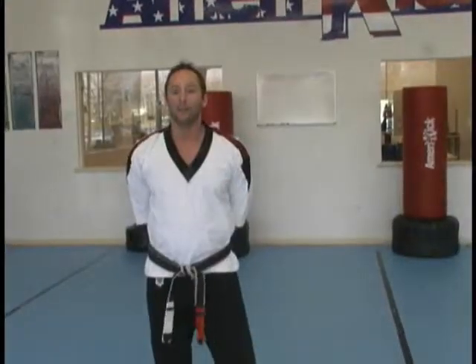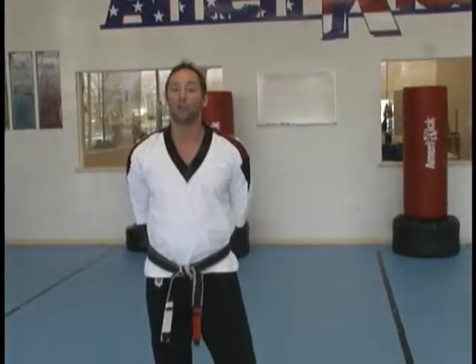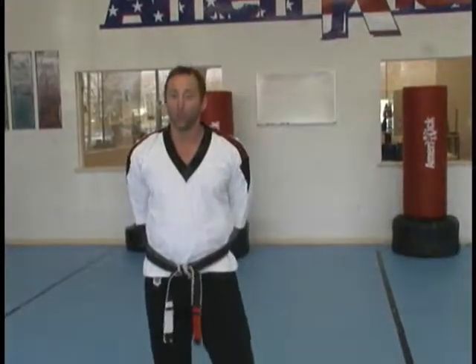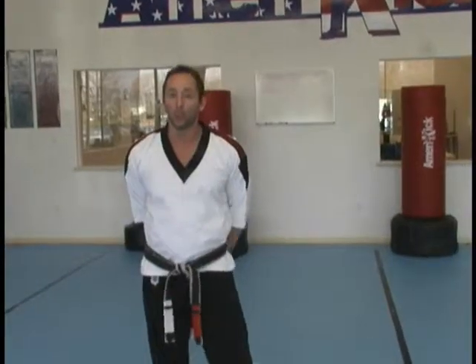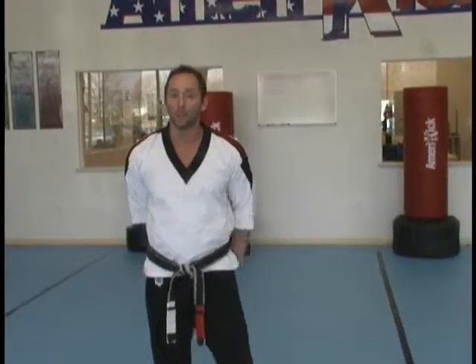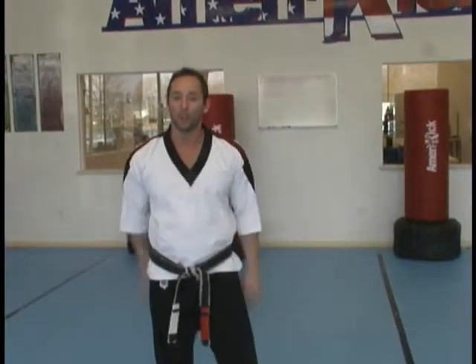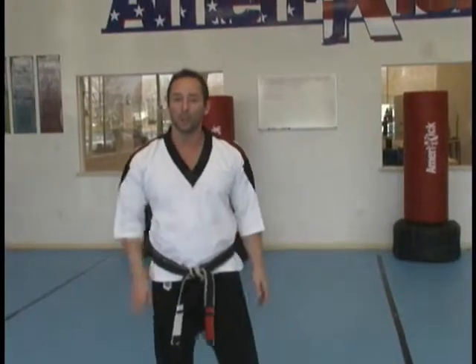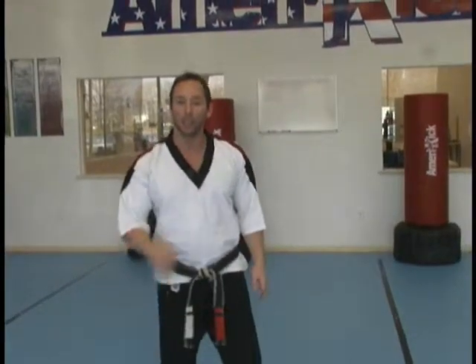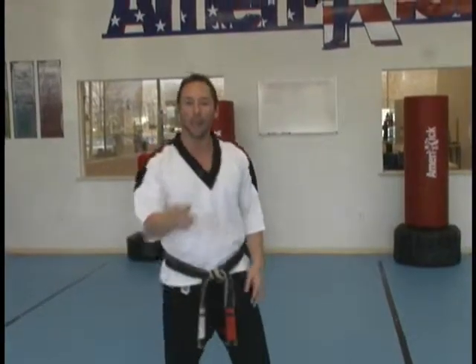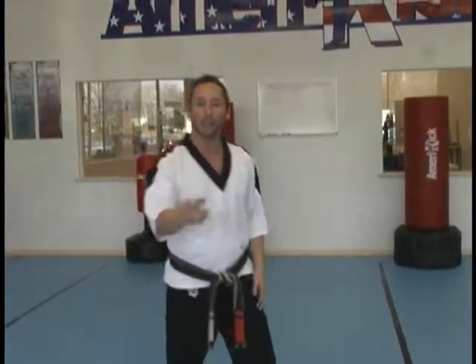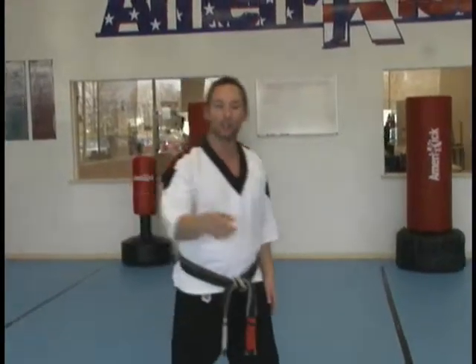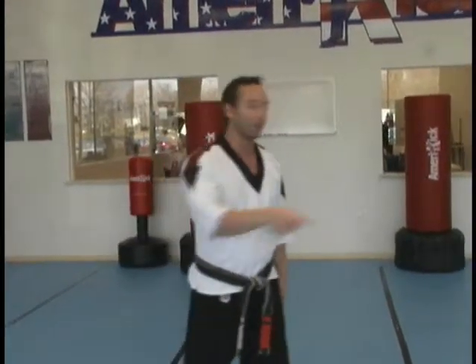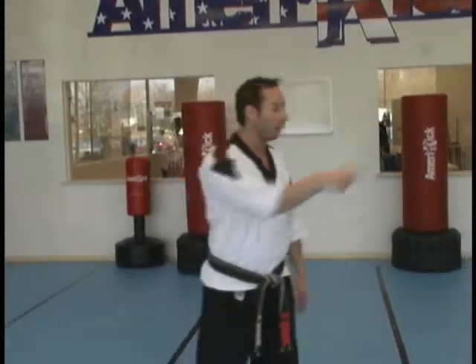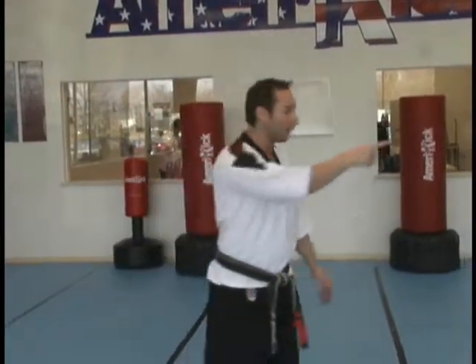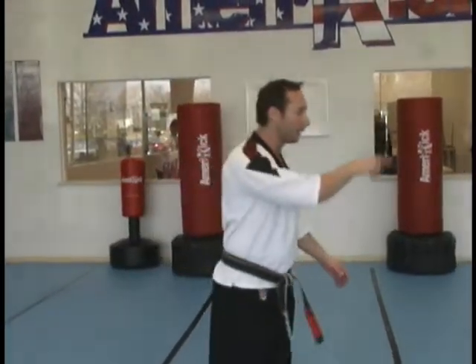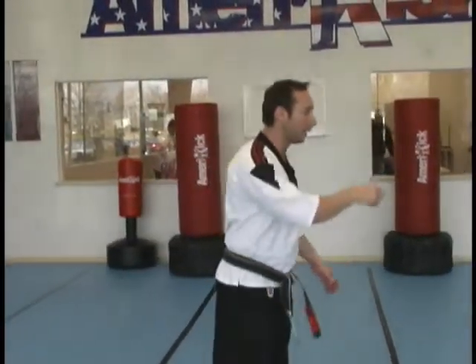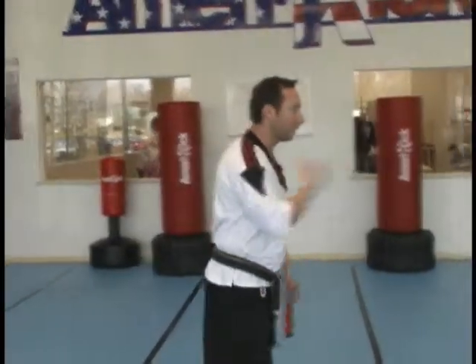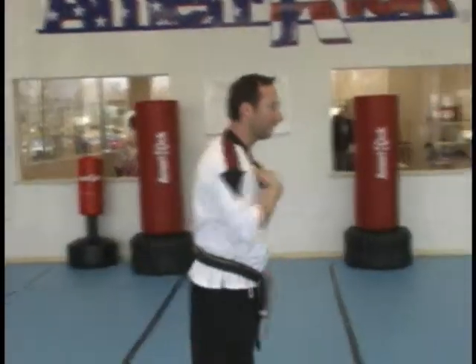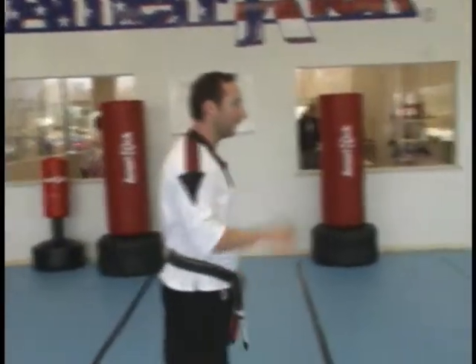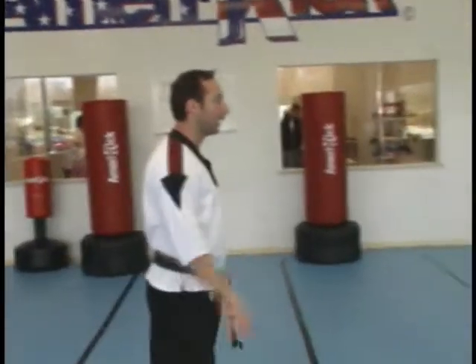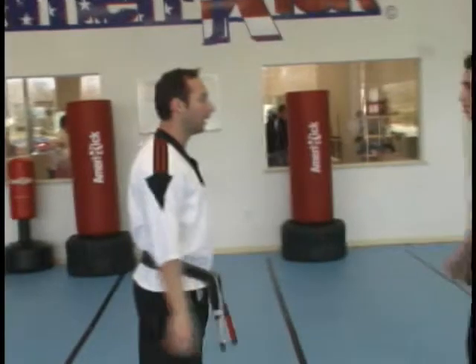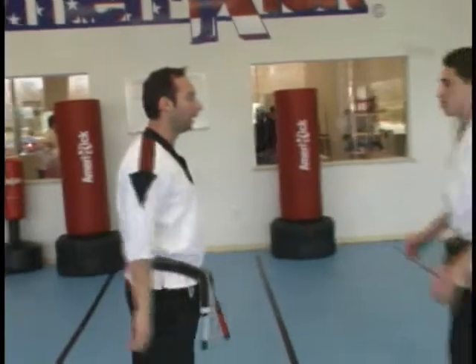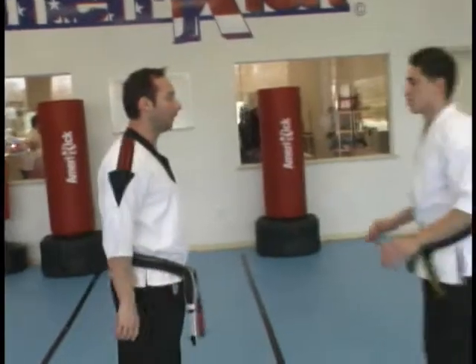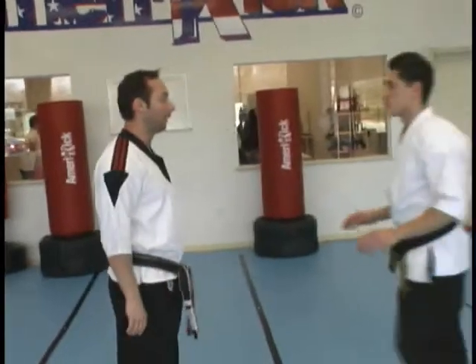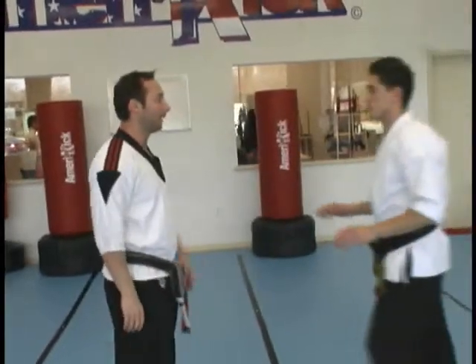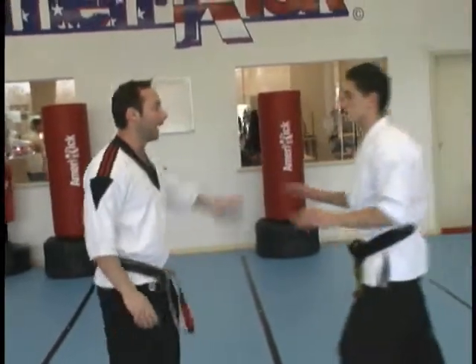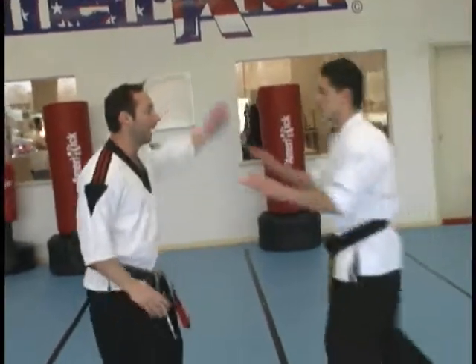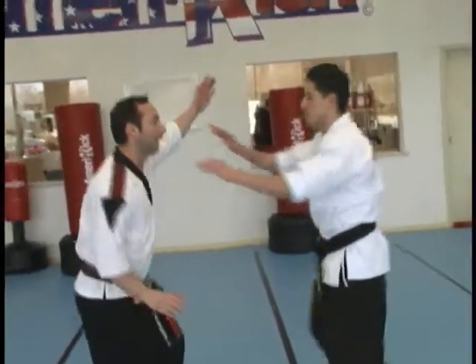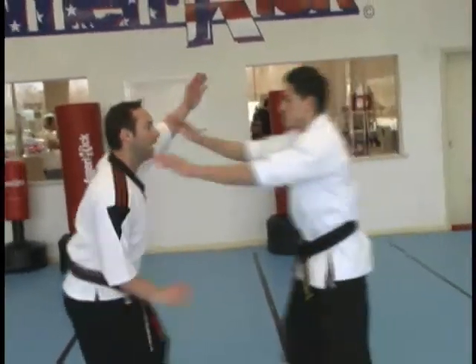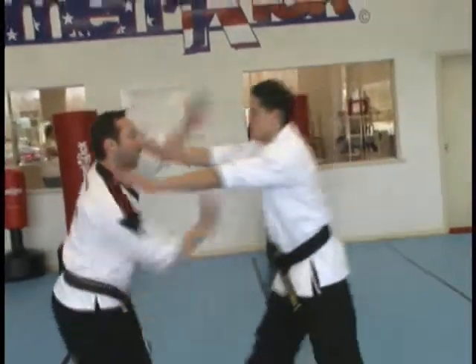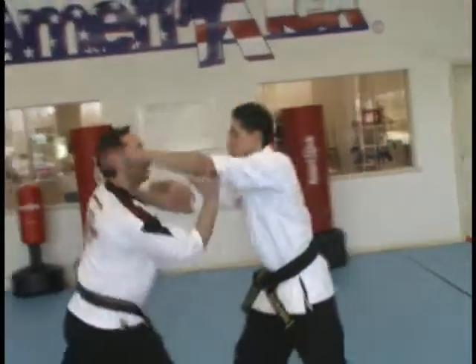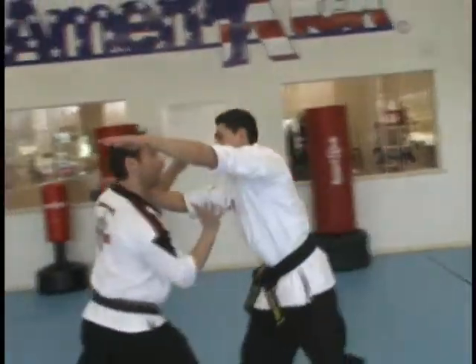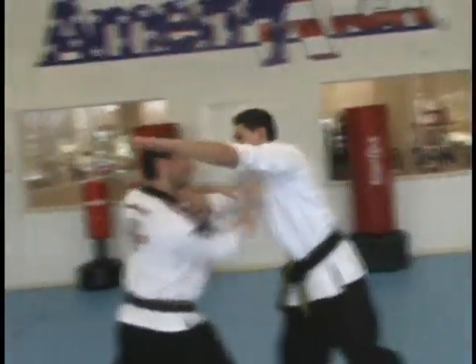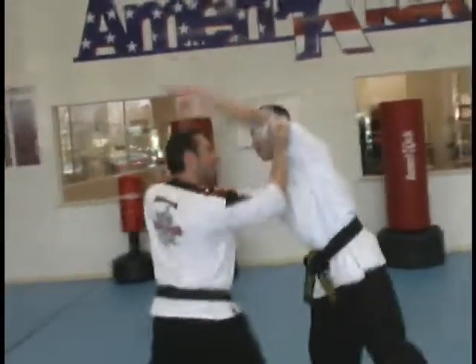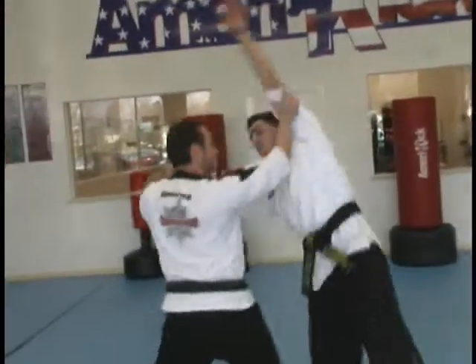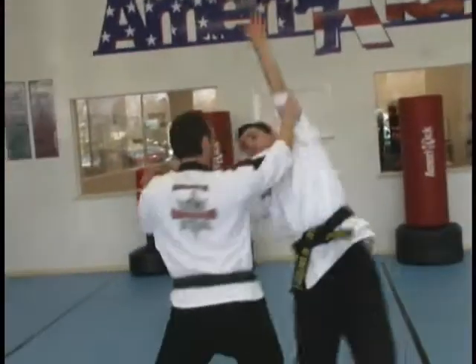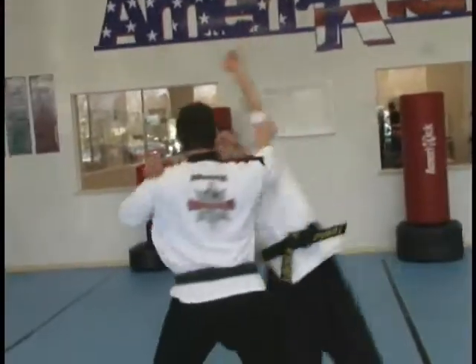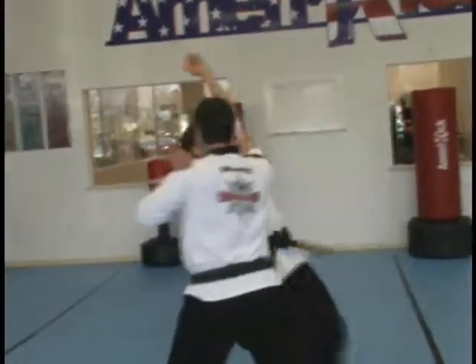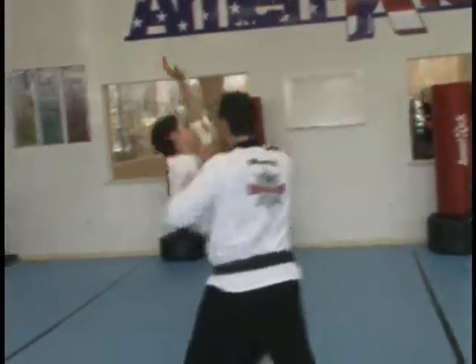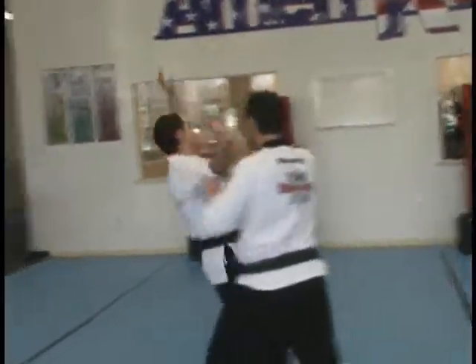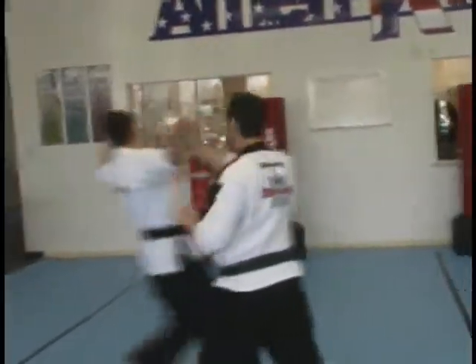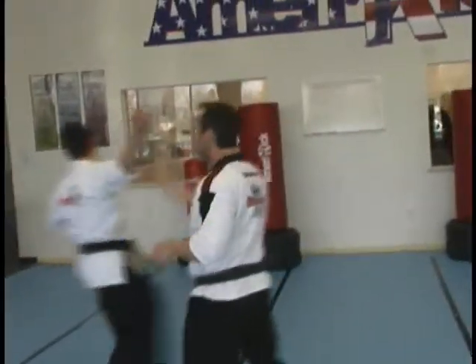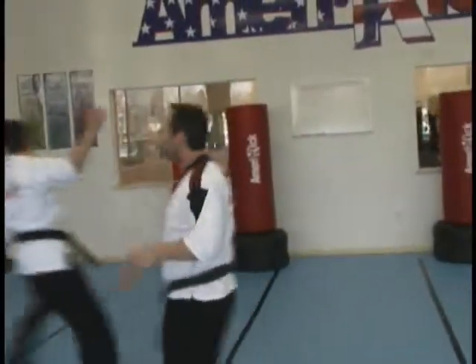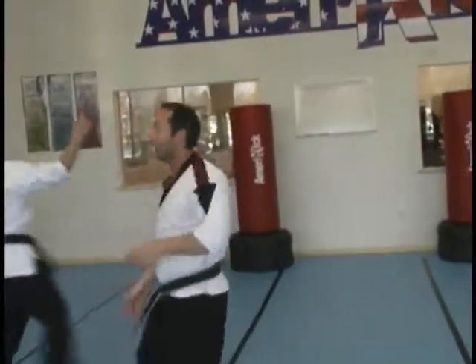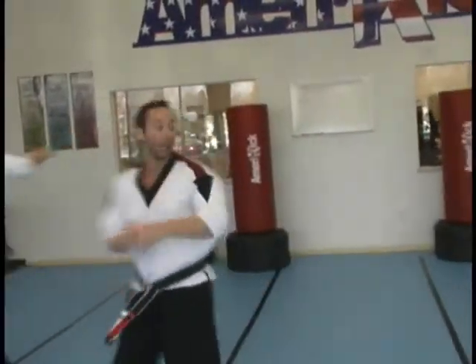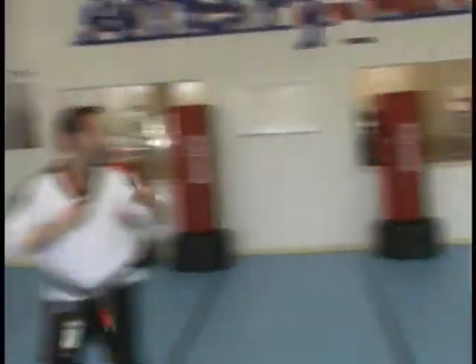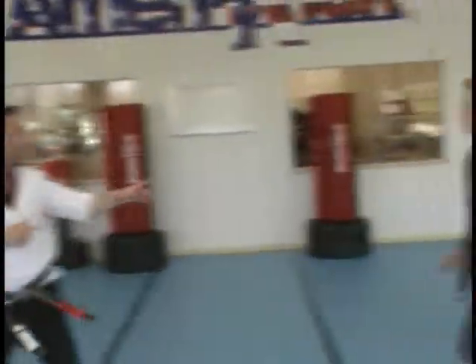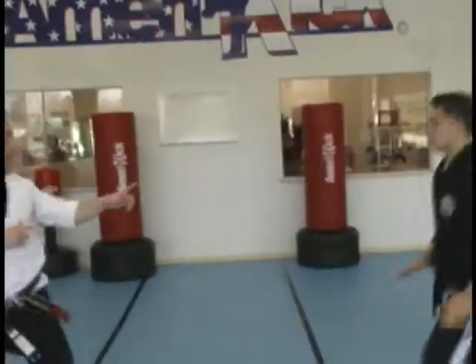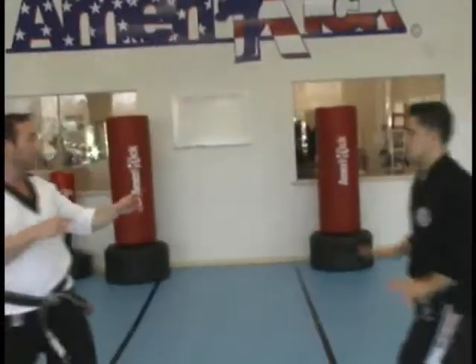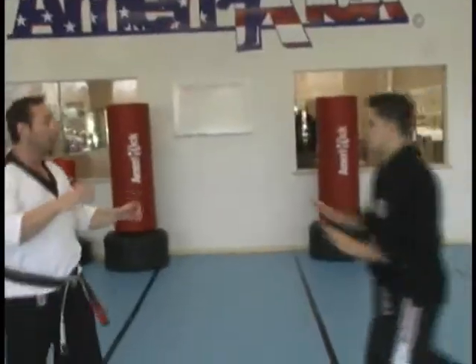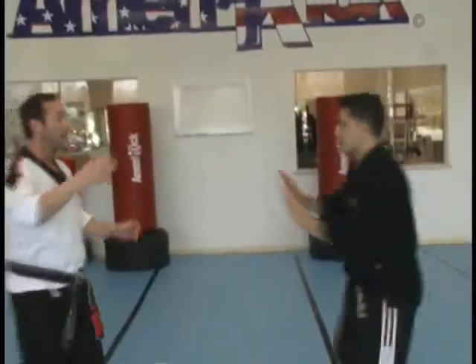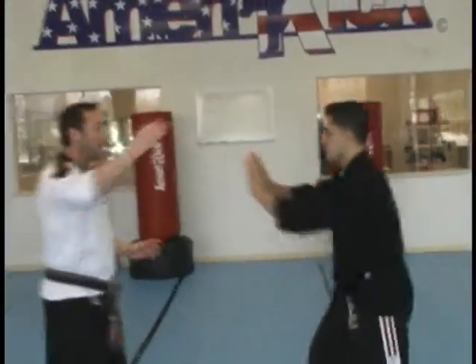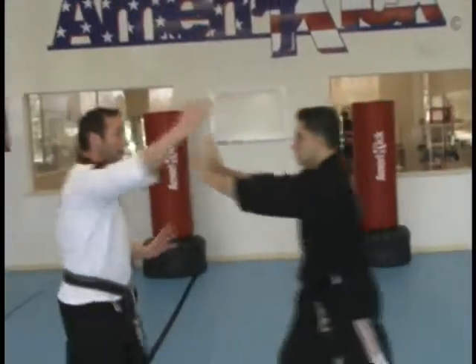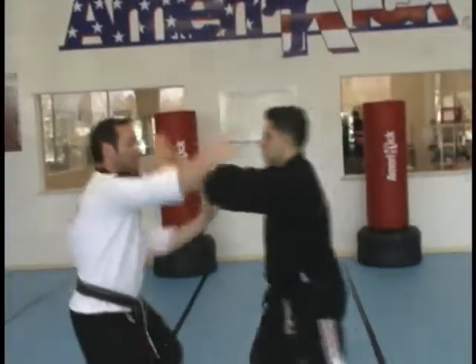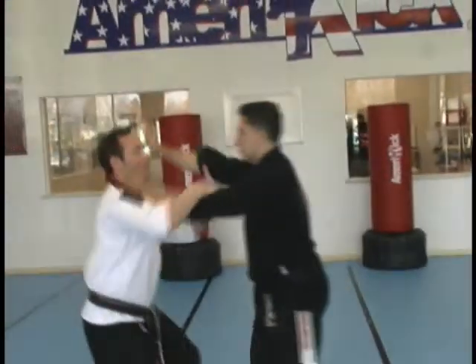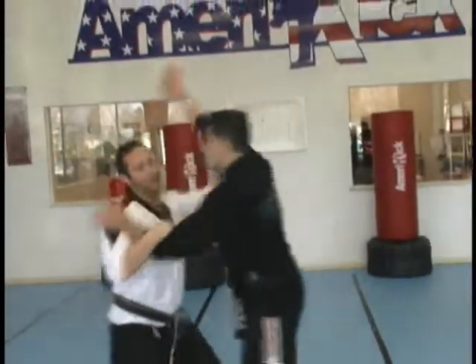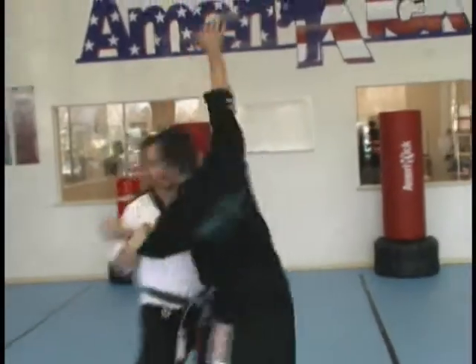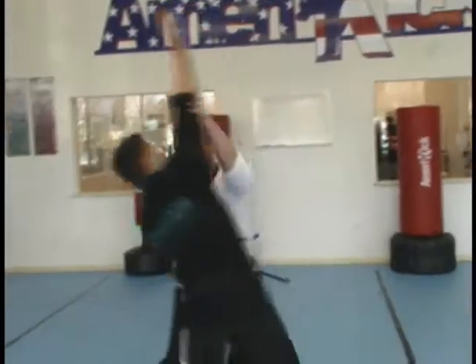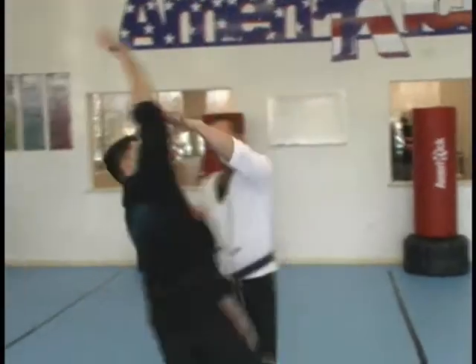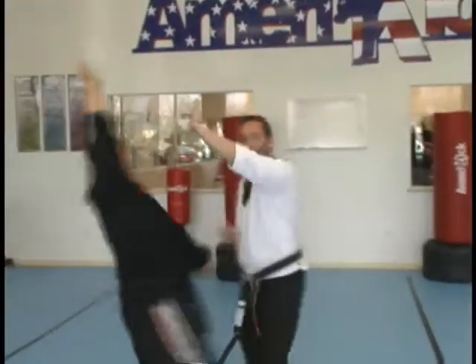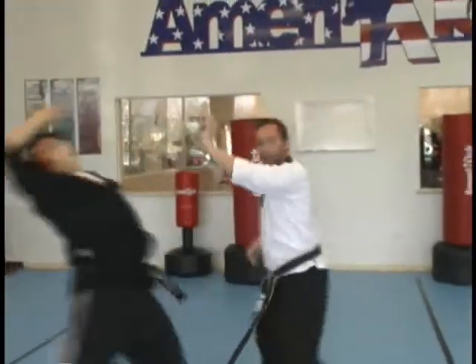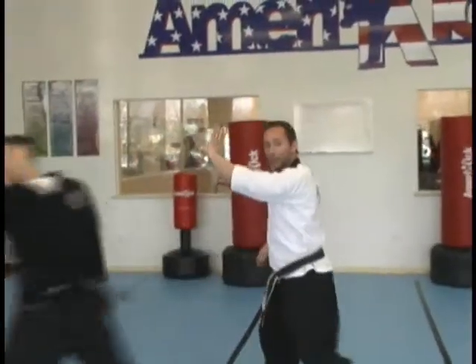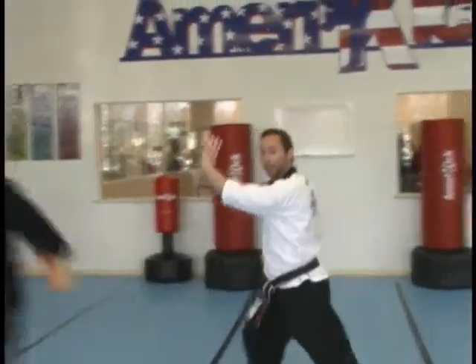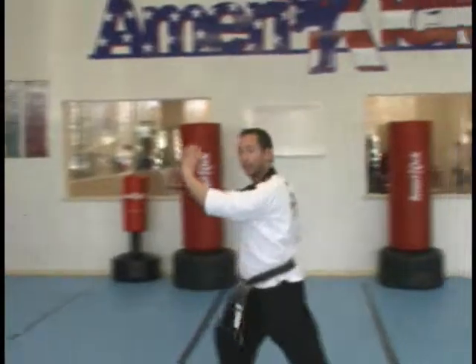As a drill for your class, you can work the Tai Chi. He comes in on the attack. I do this technique on the one side. I recover, and I do the technique on the other side.